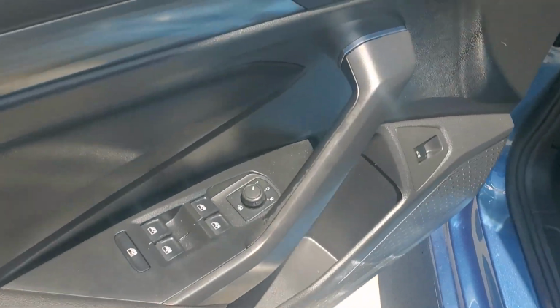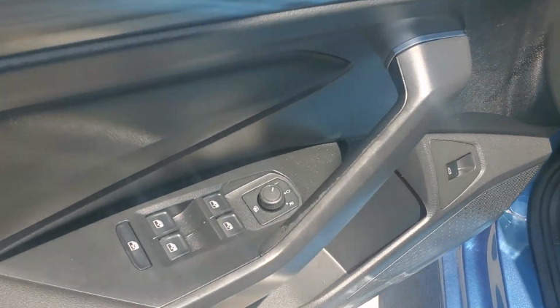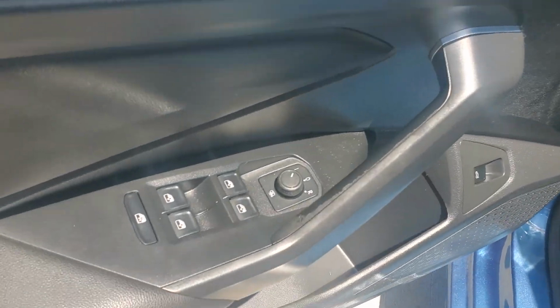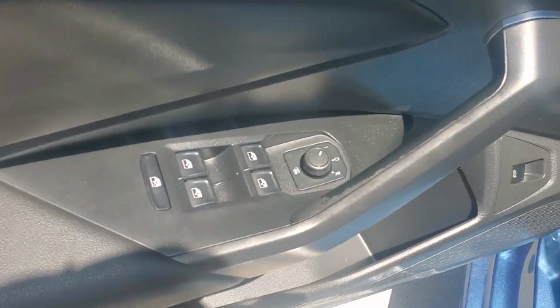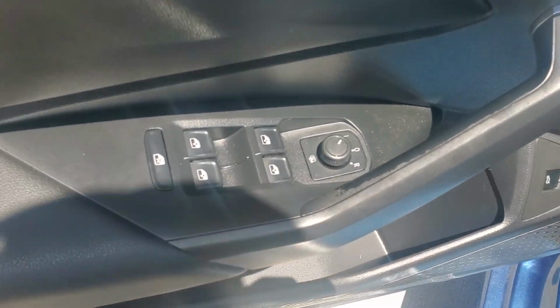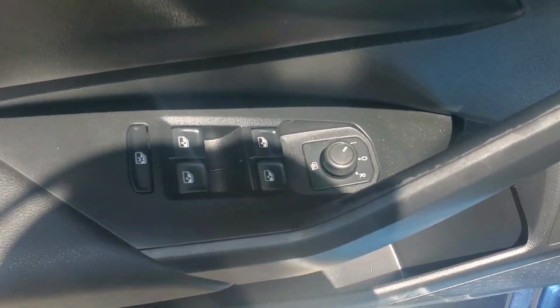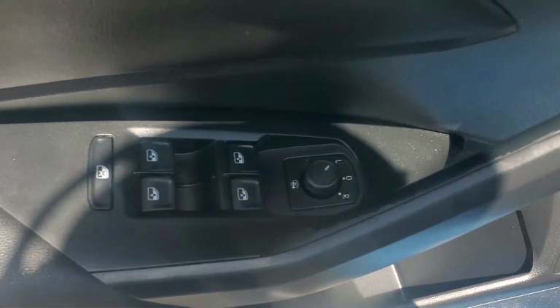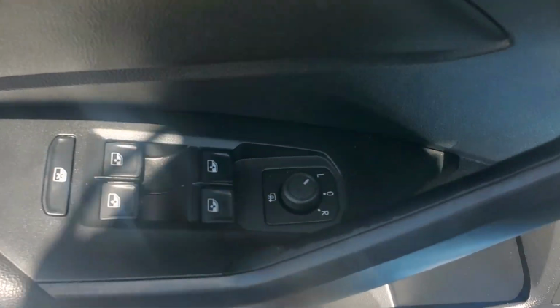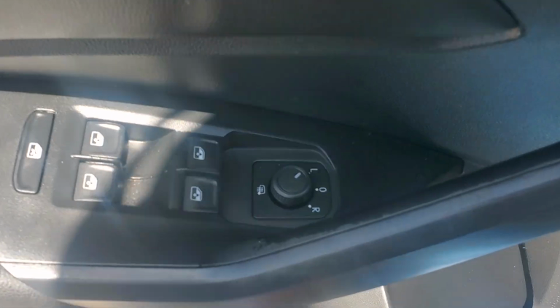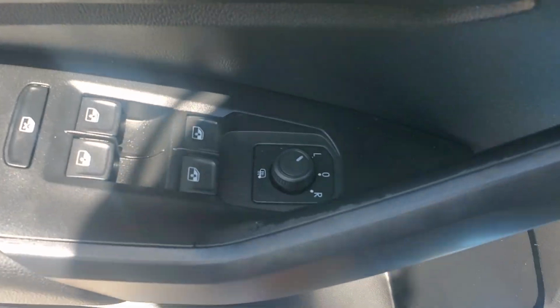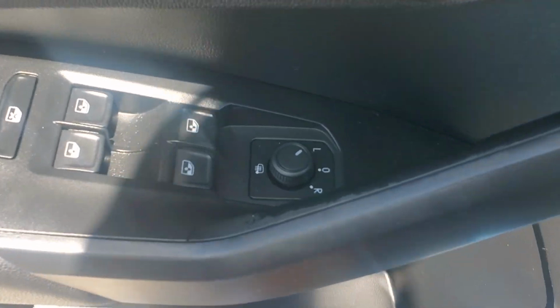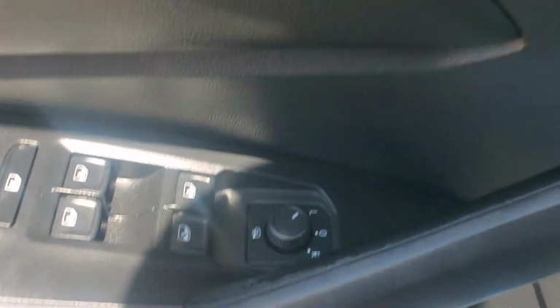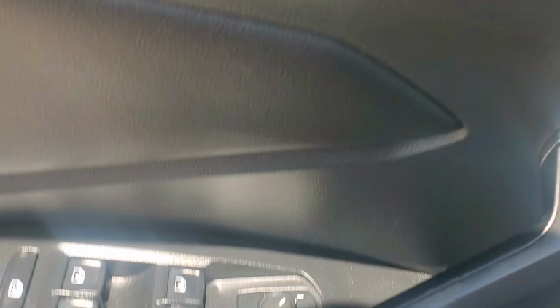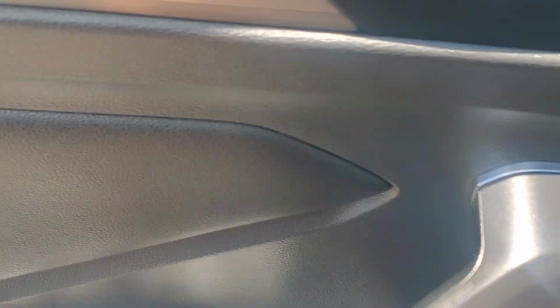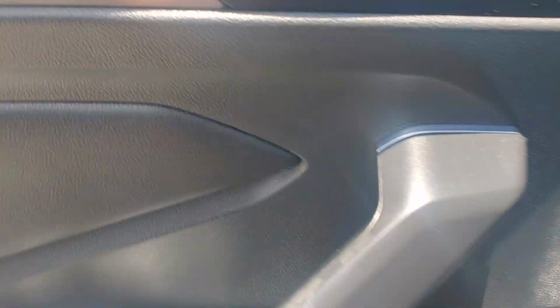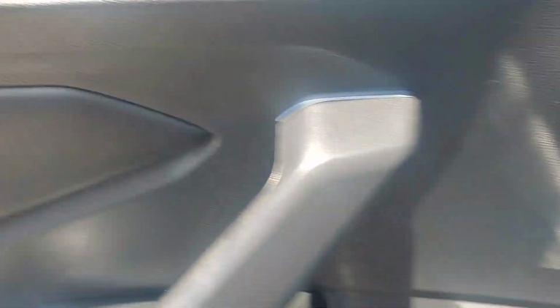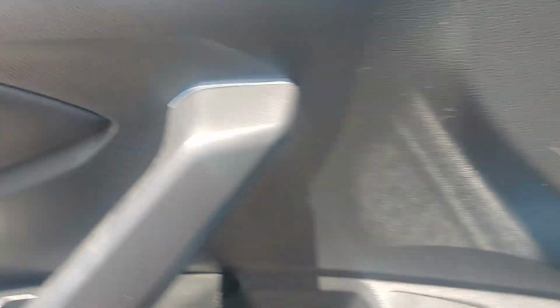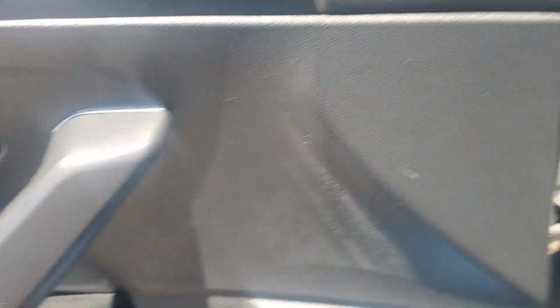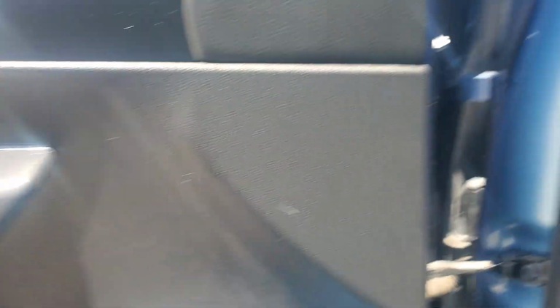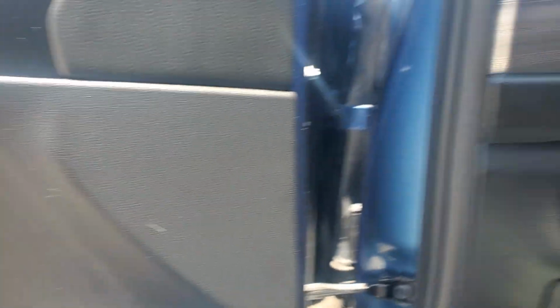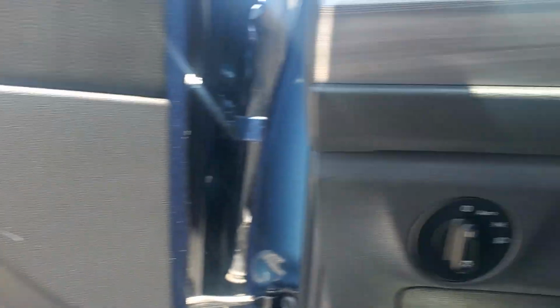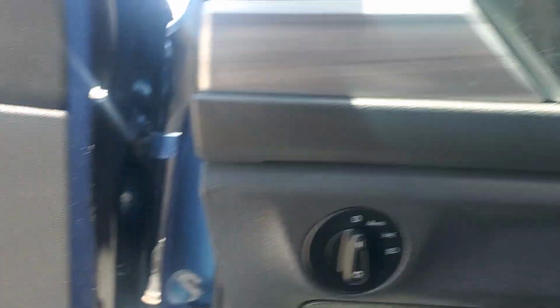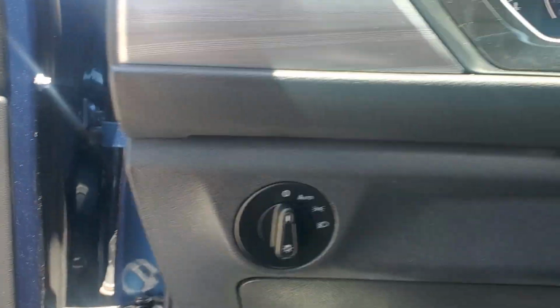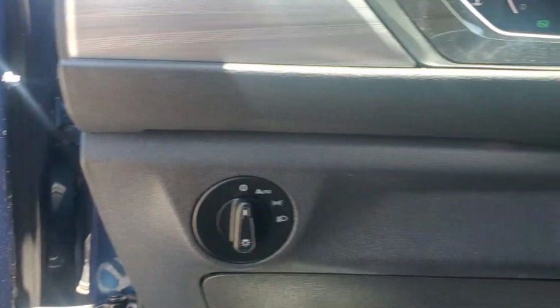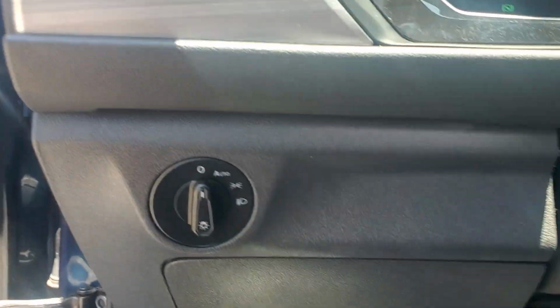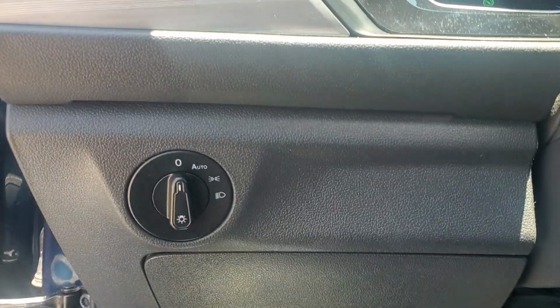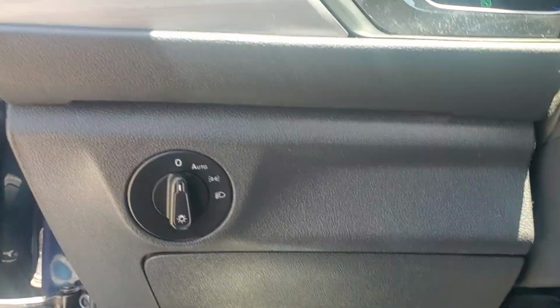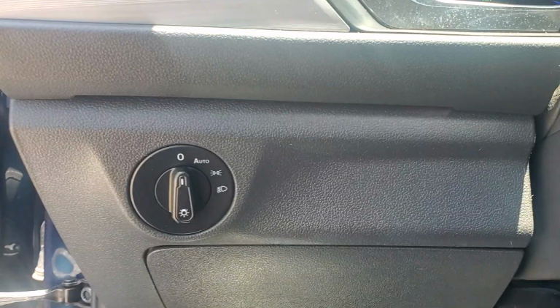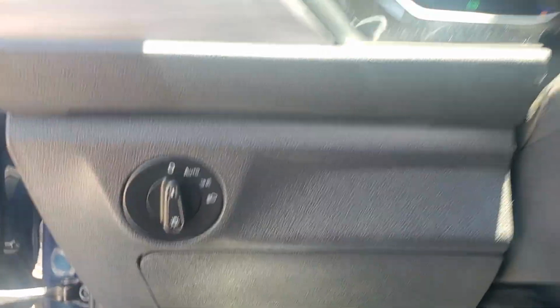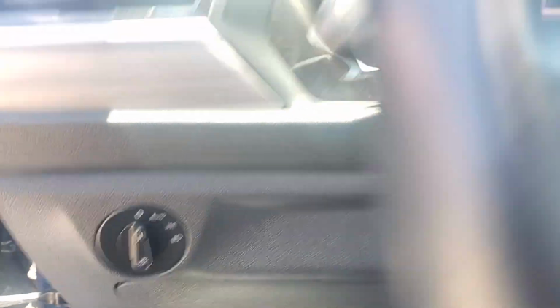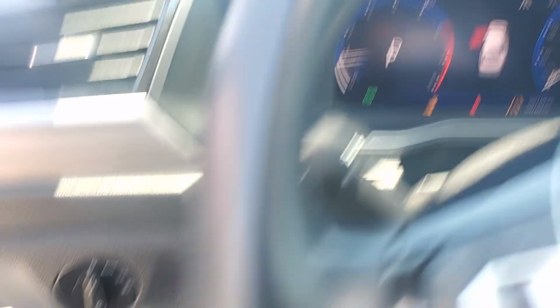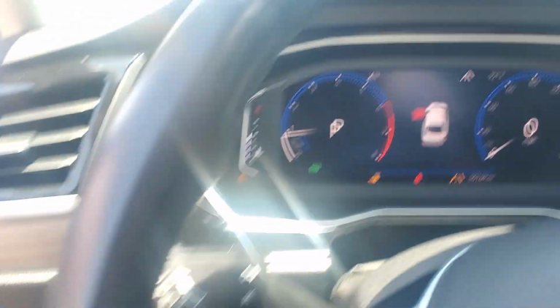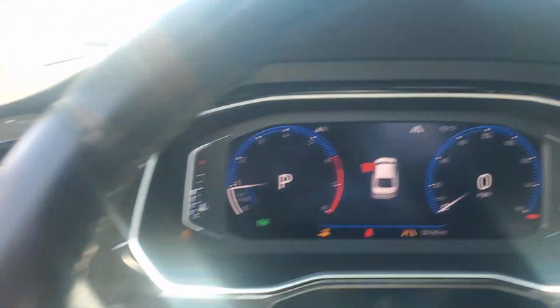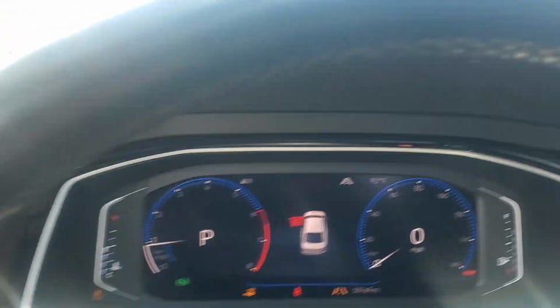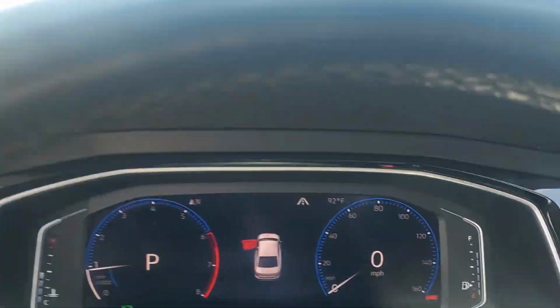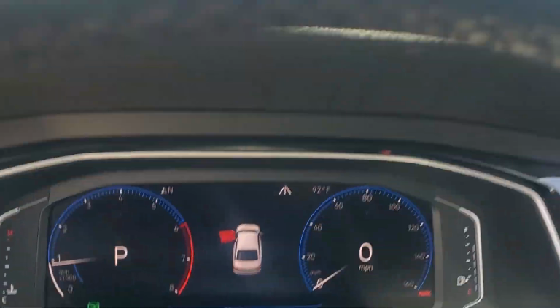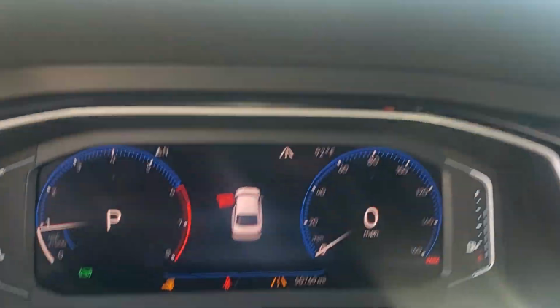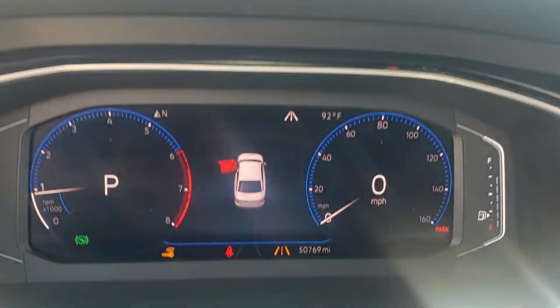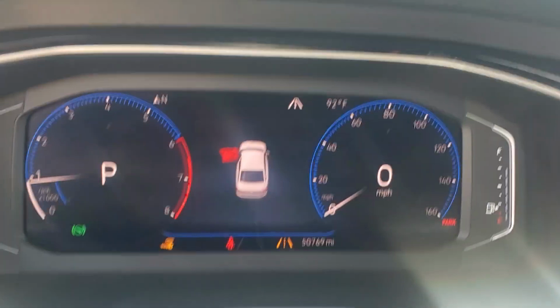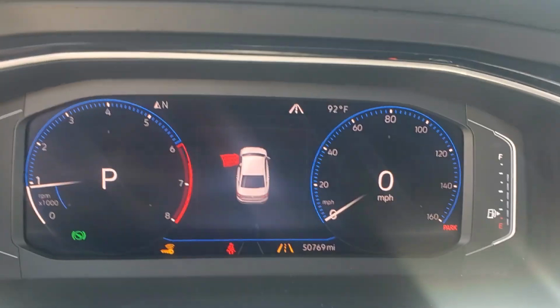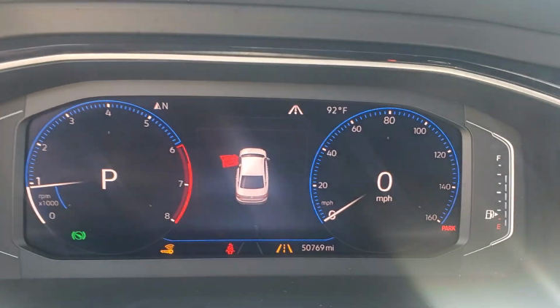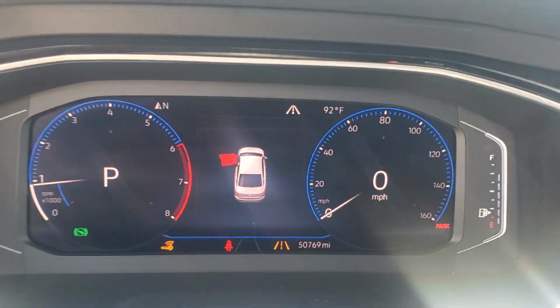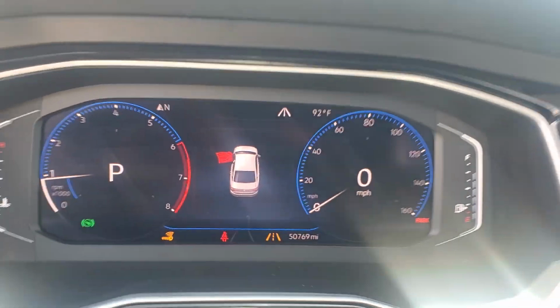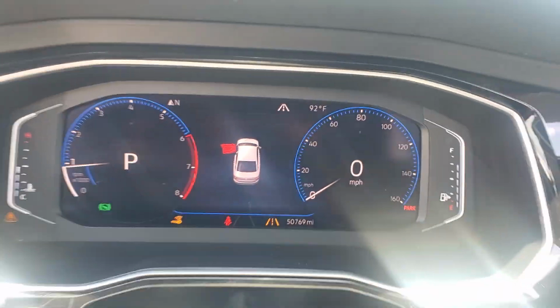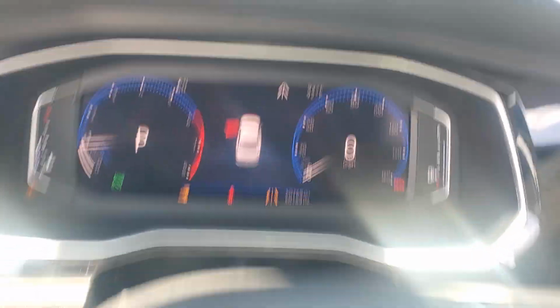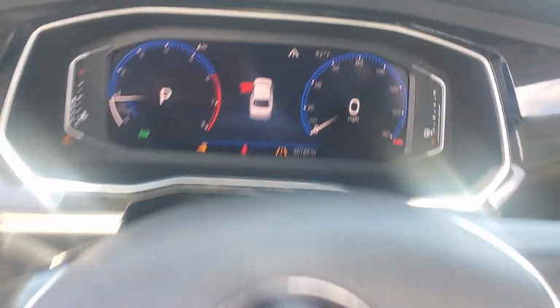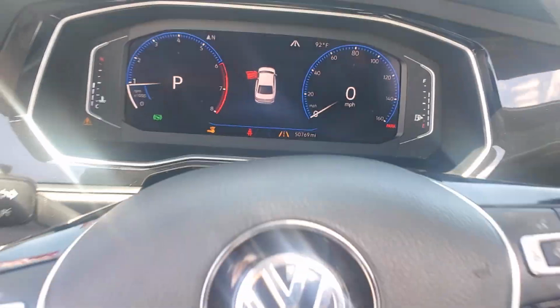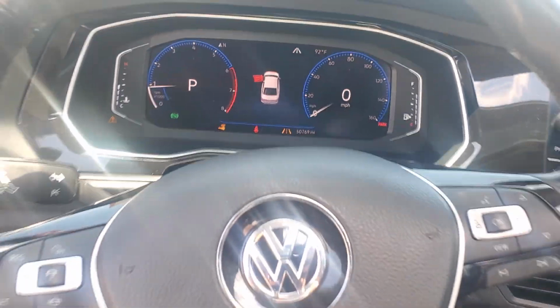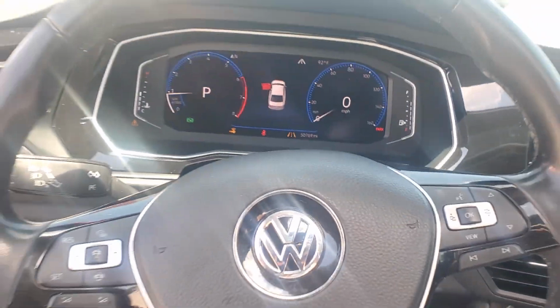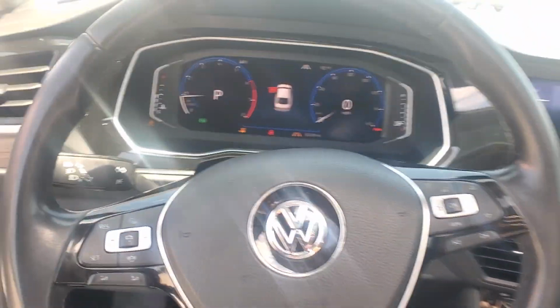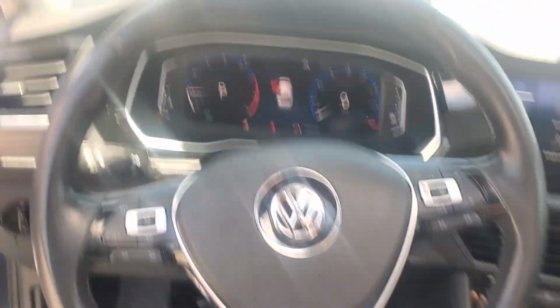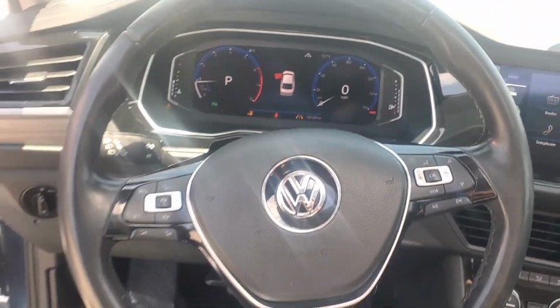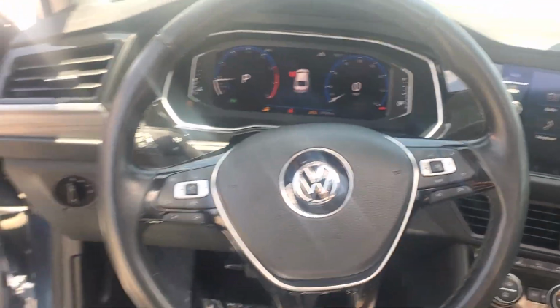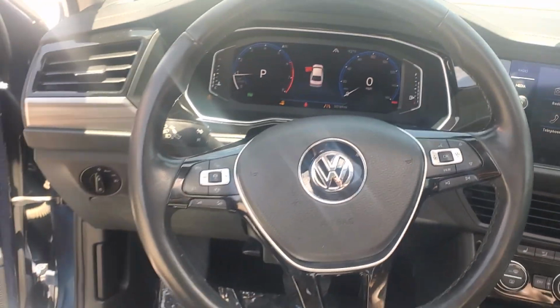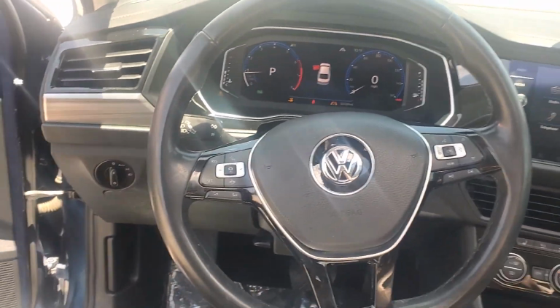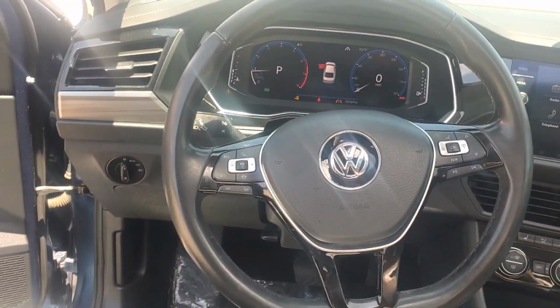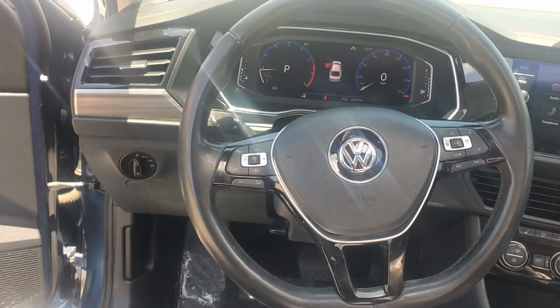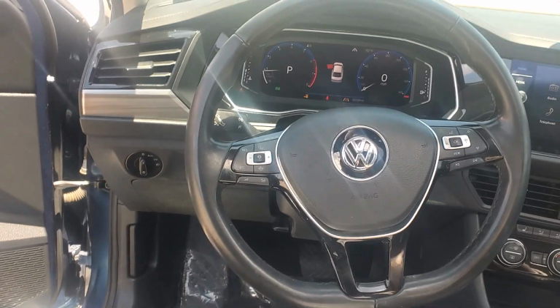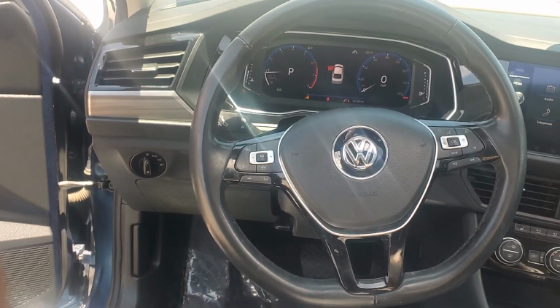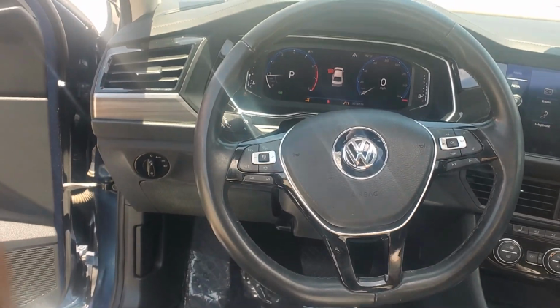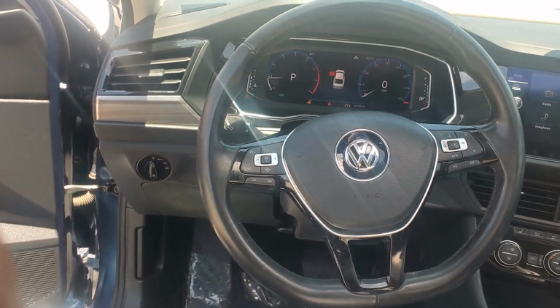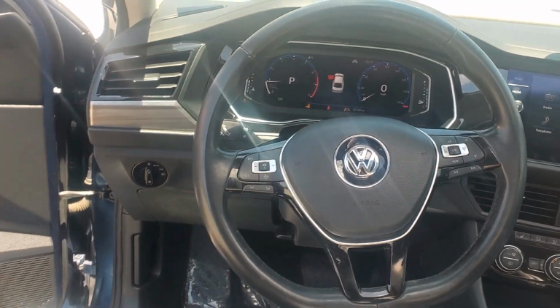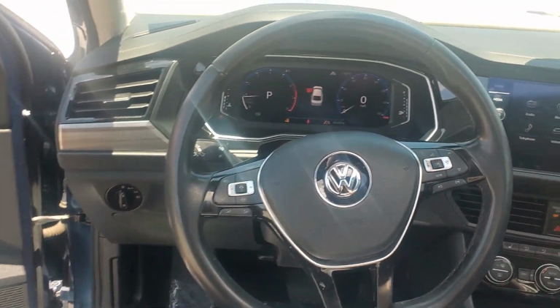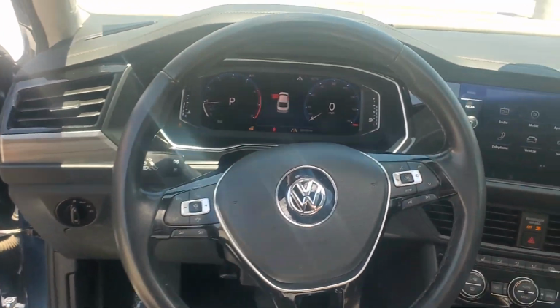You'll love its assertive performance, modern style, and connected tech. These are just some of the great options this vehicle comes with.